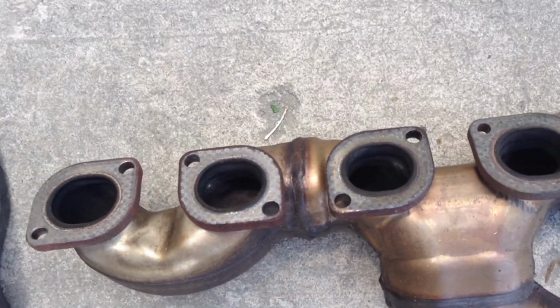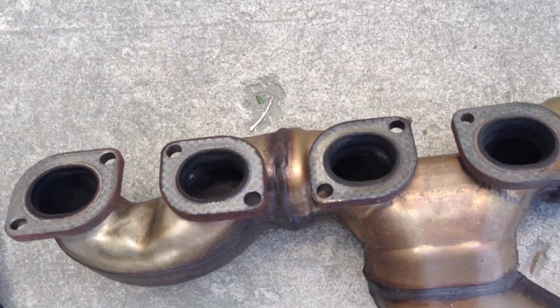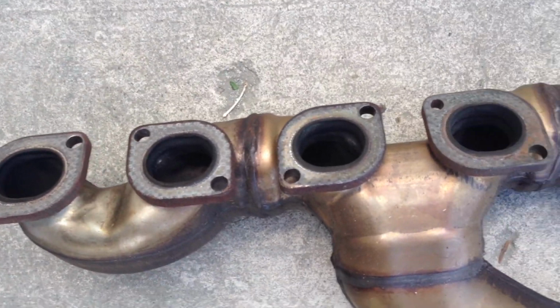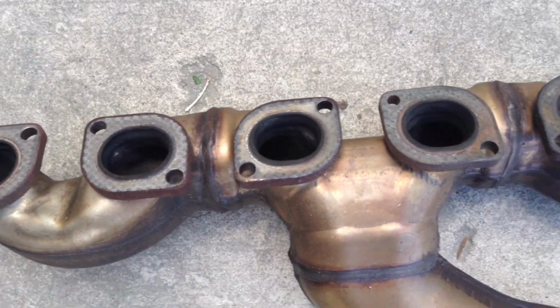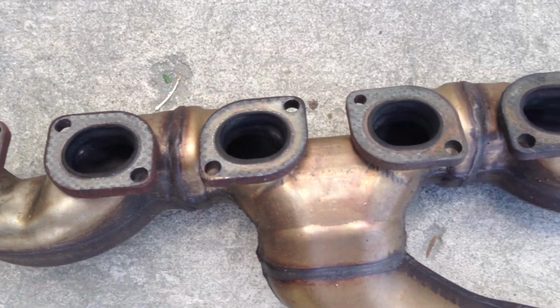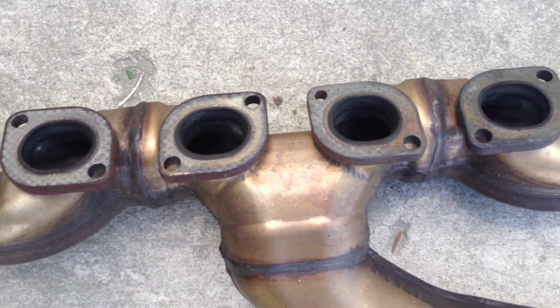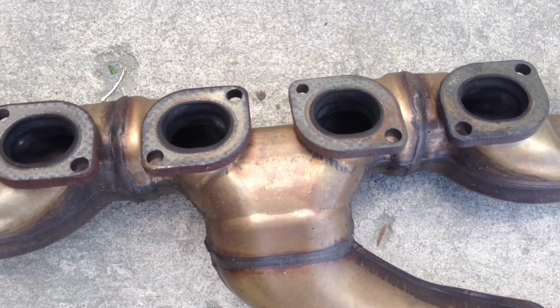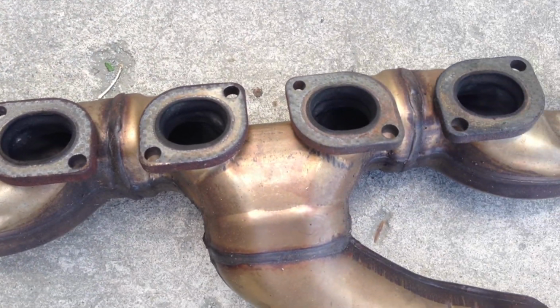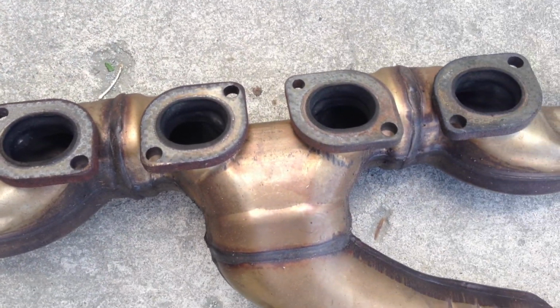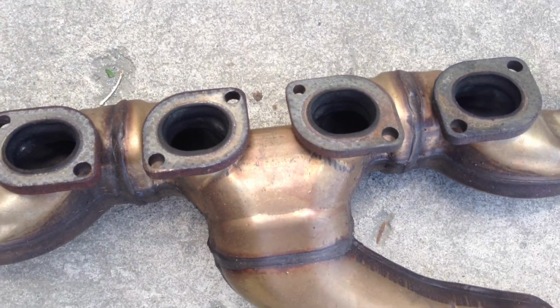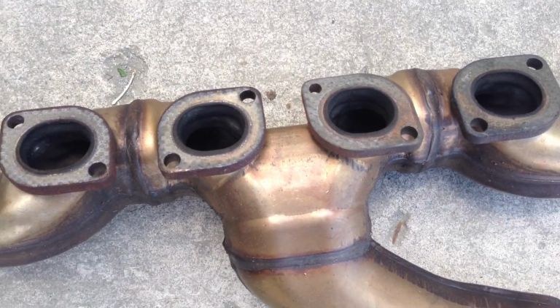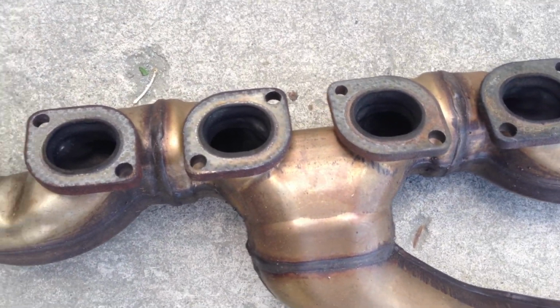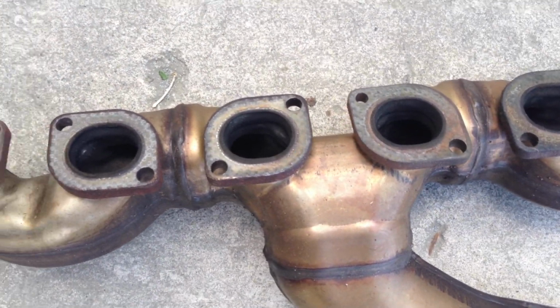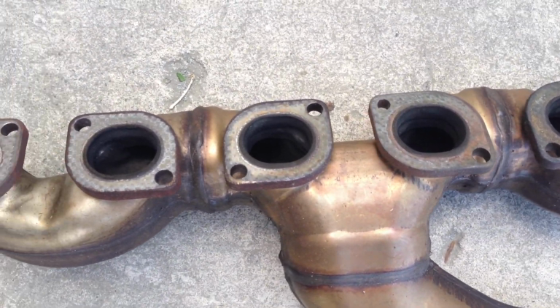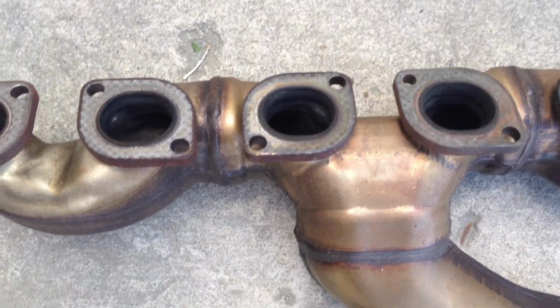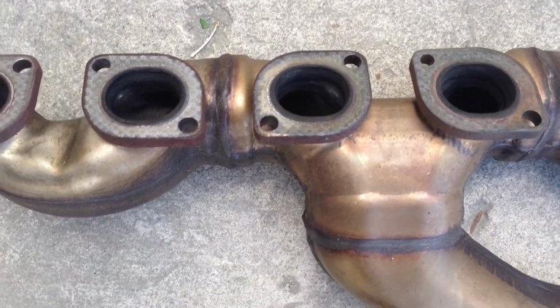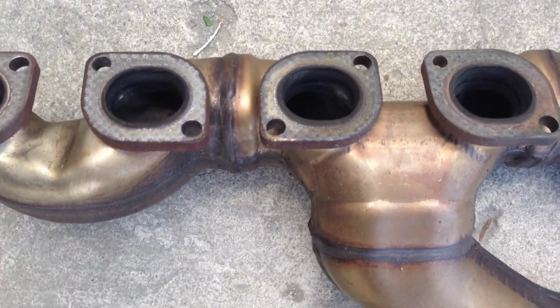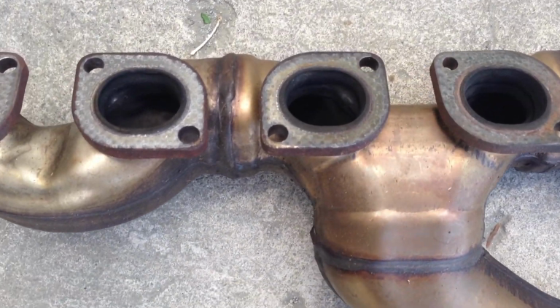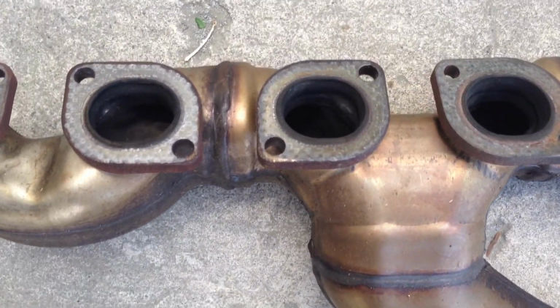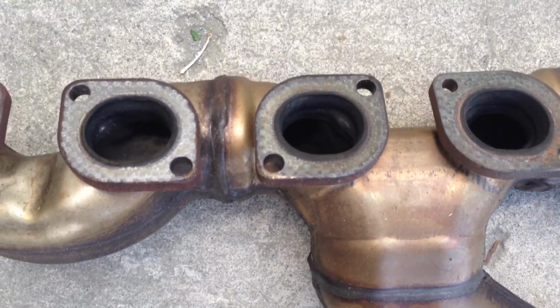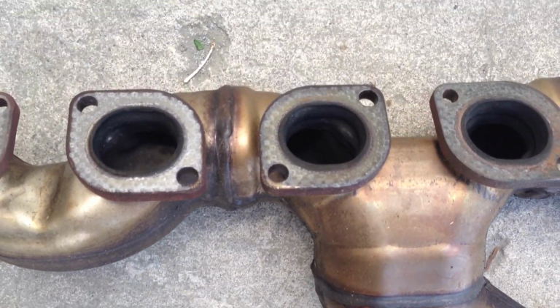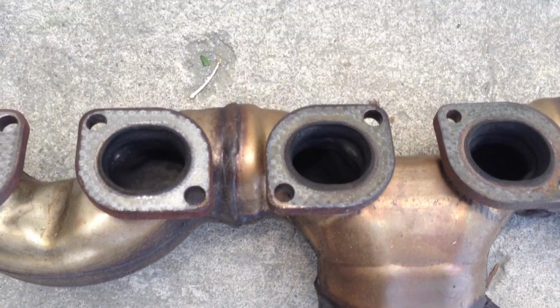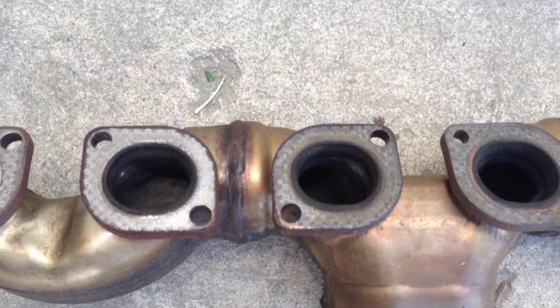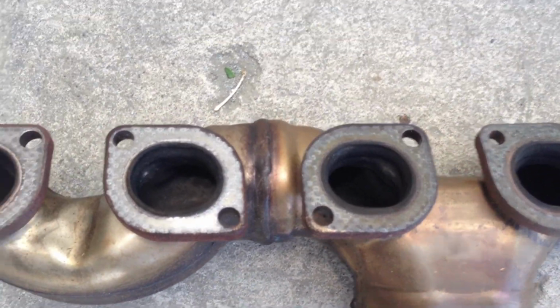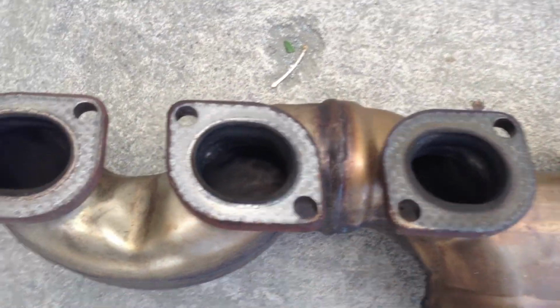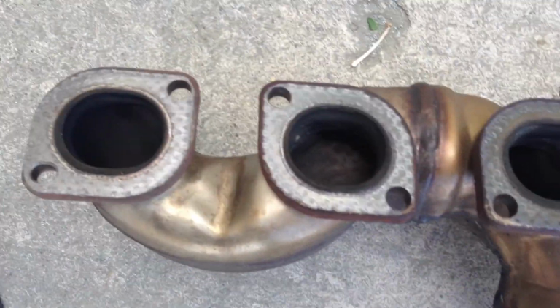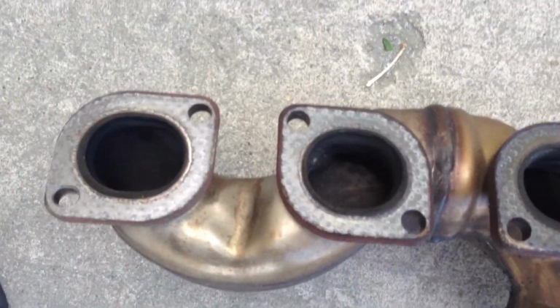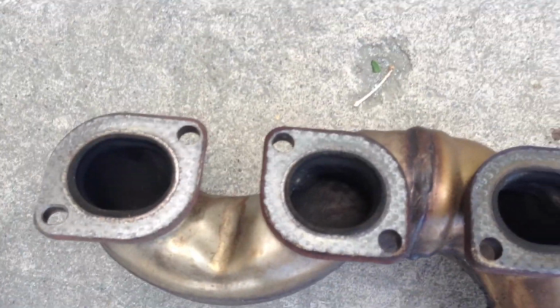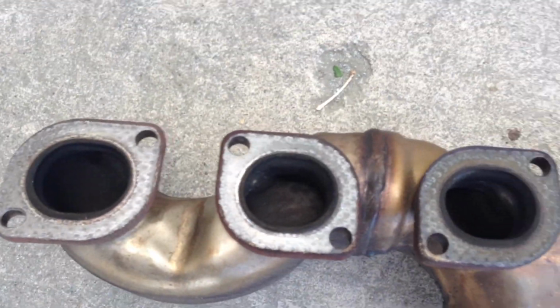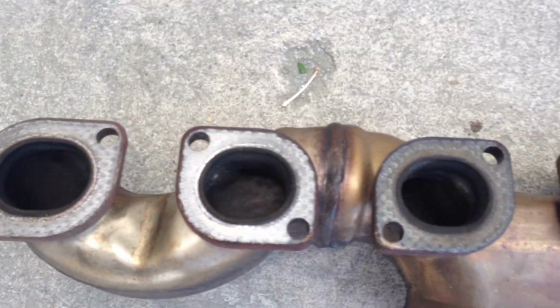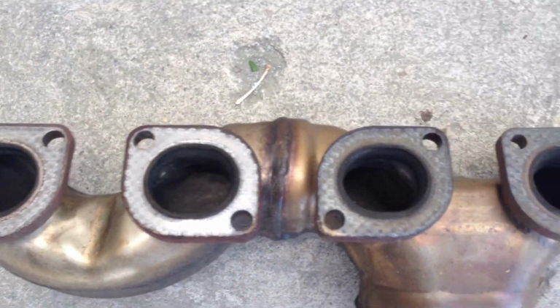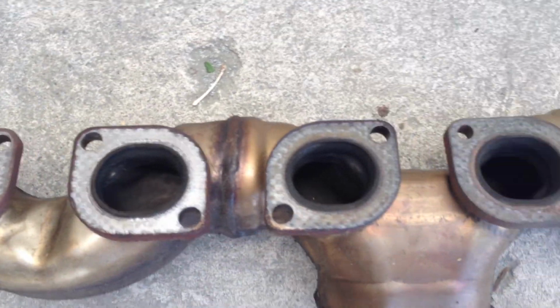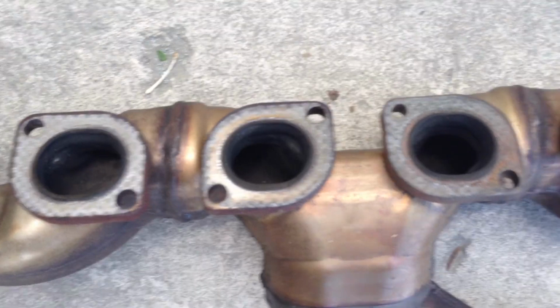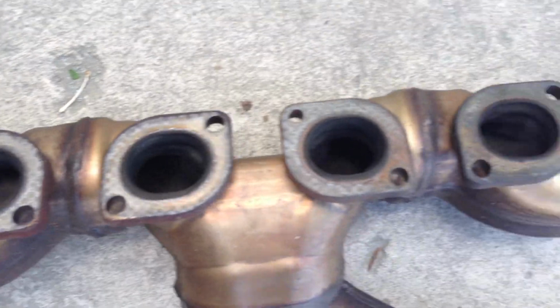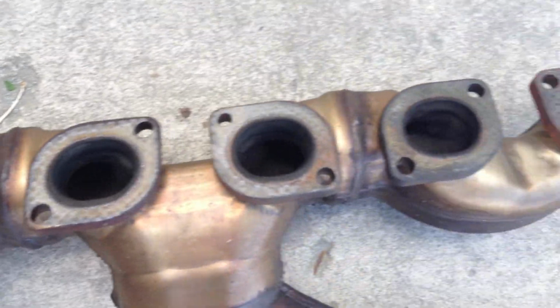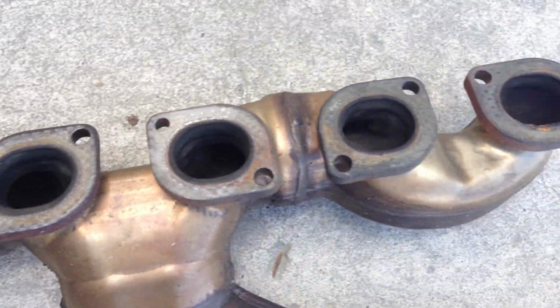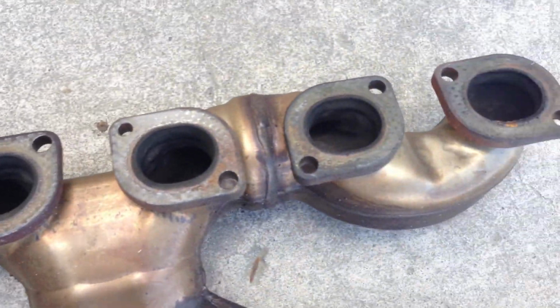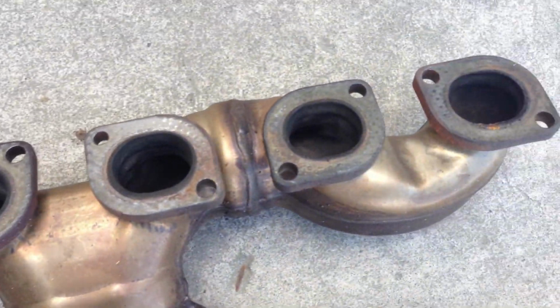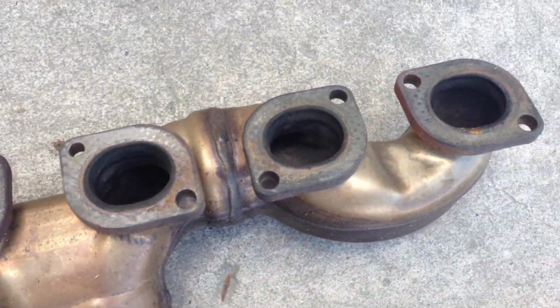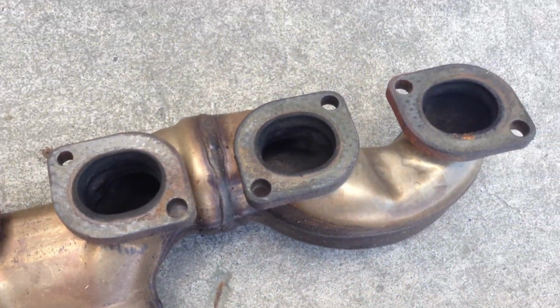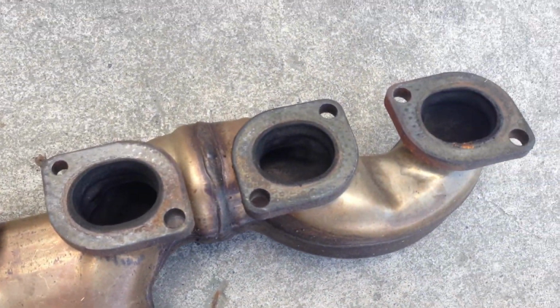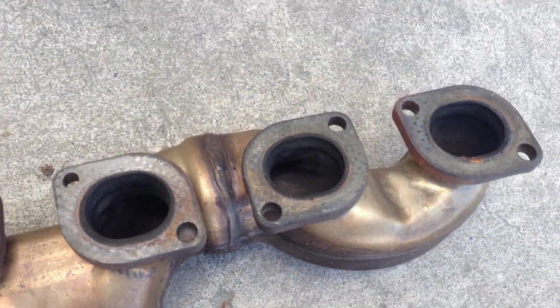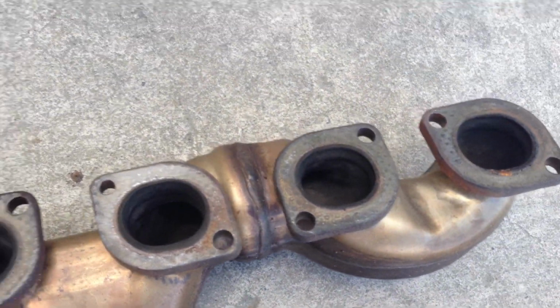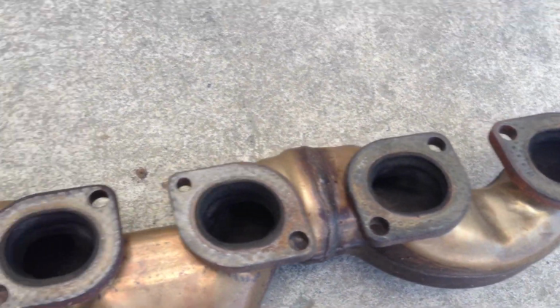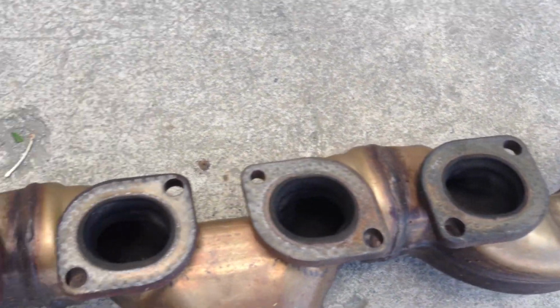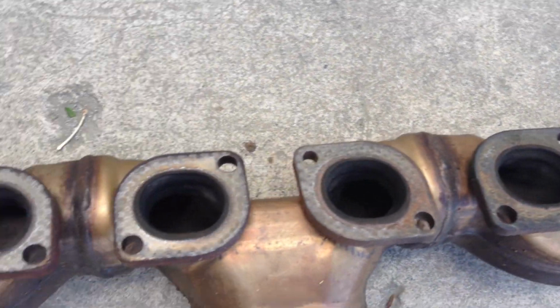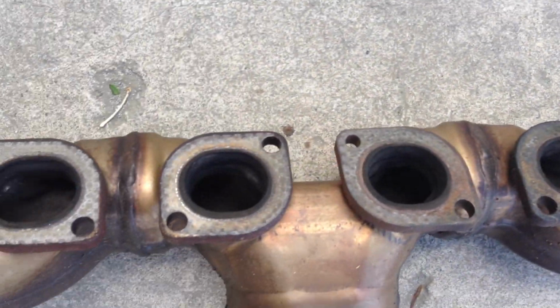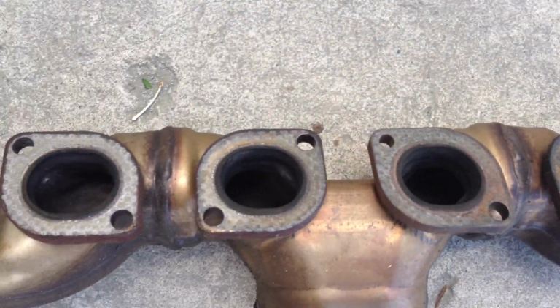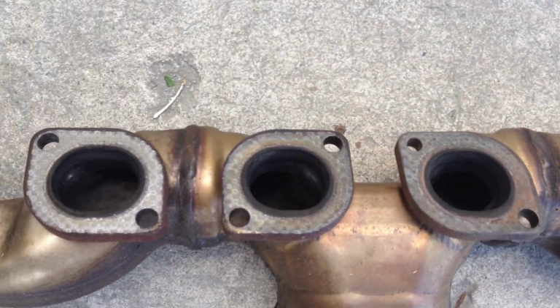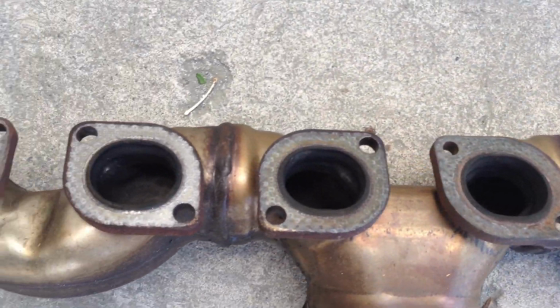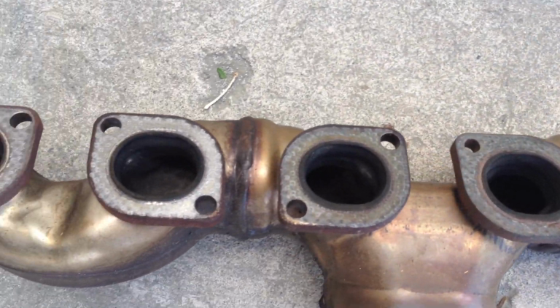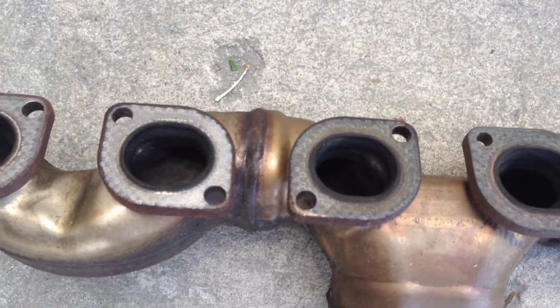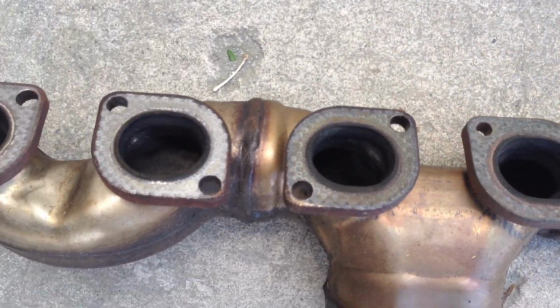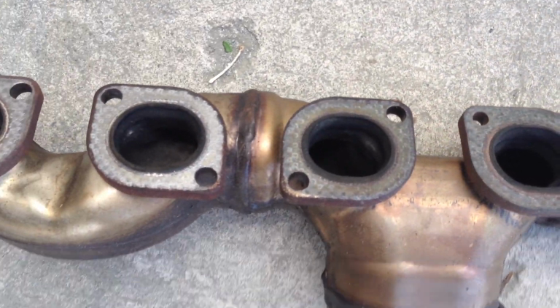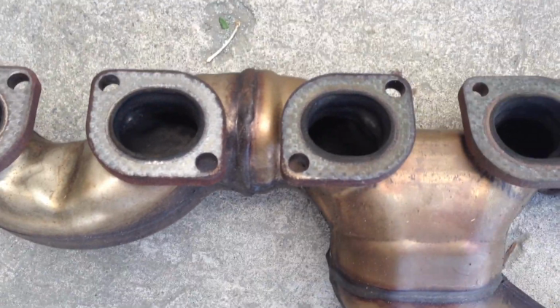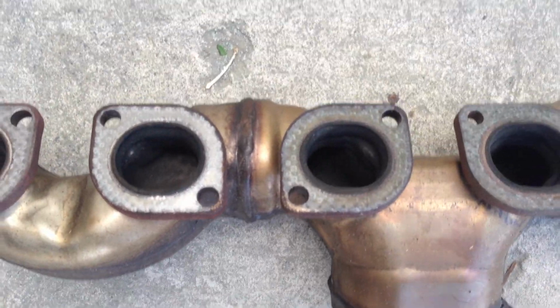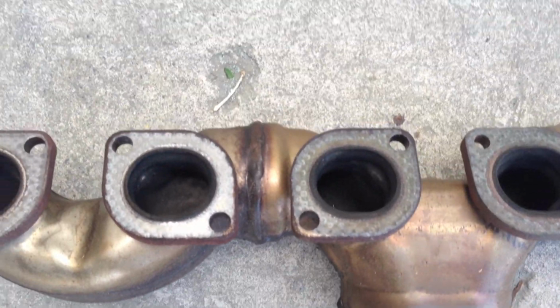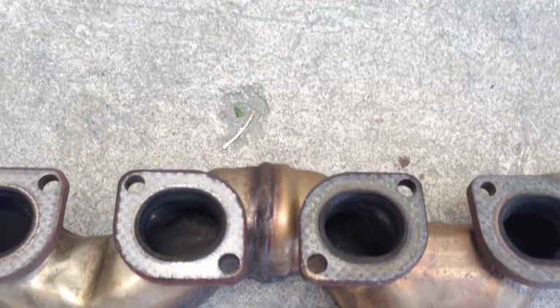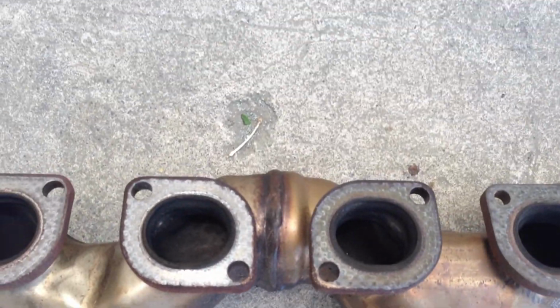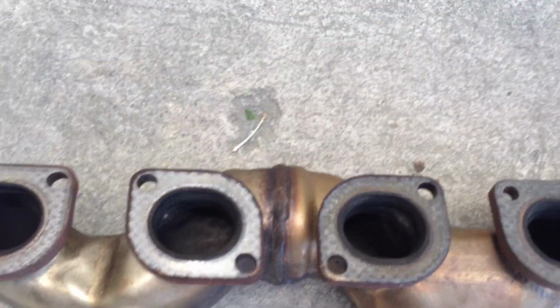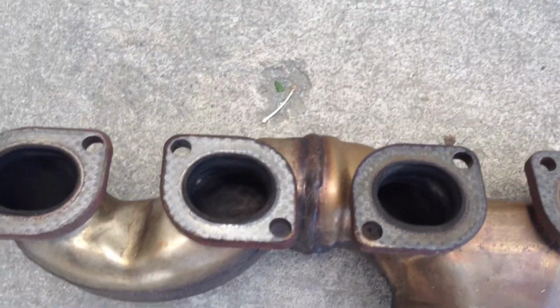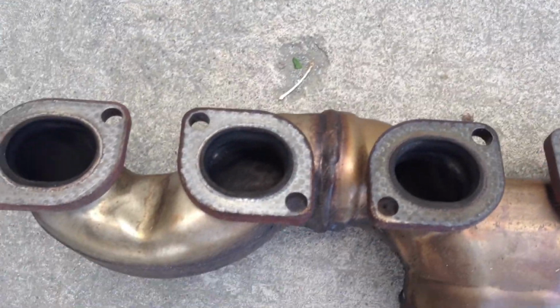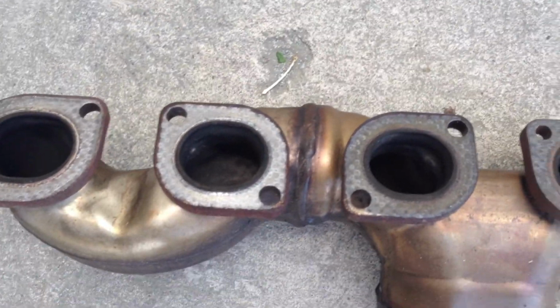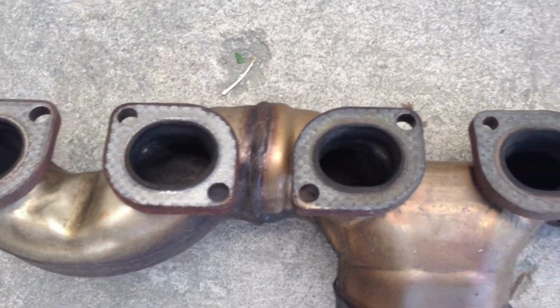Hey, BMW N73 engine lovers — you guys with your 760s and your 760LIs, the V12 motor.